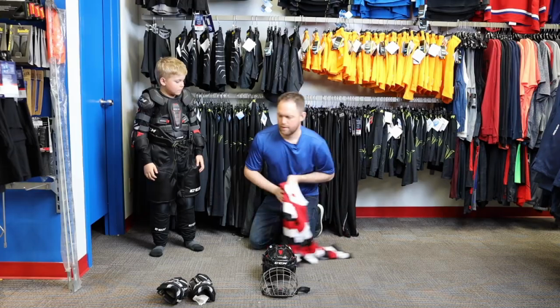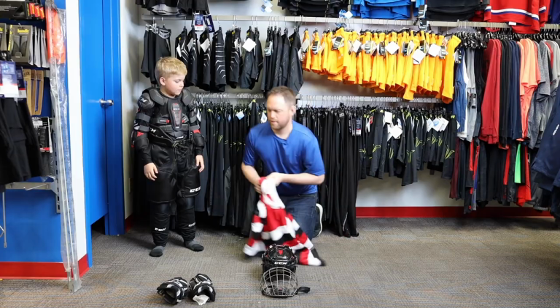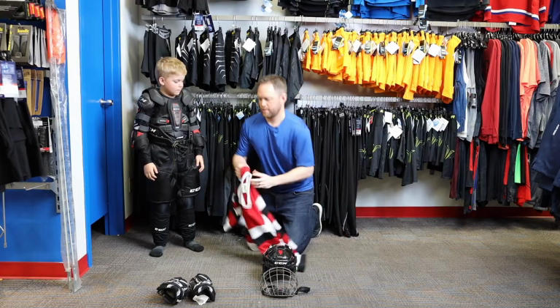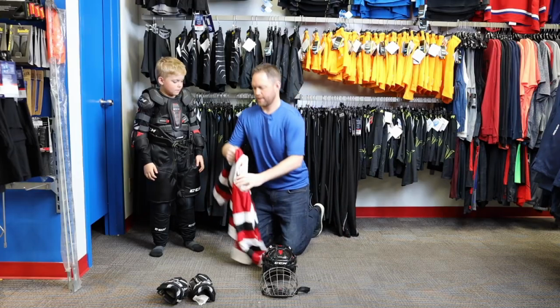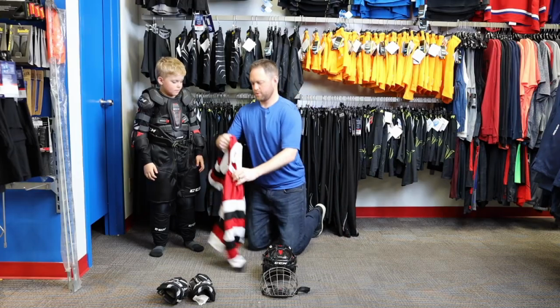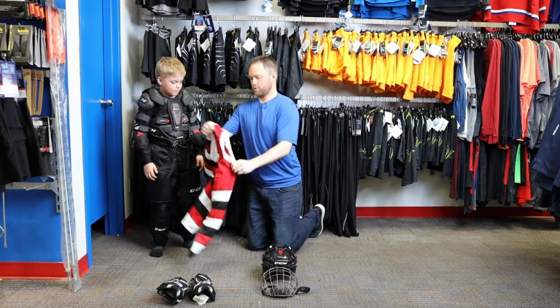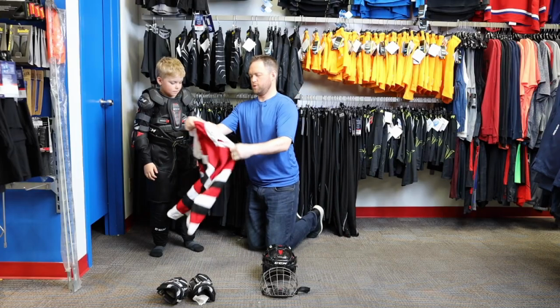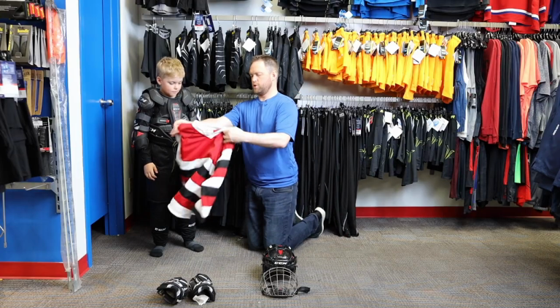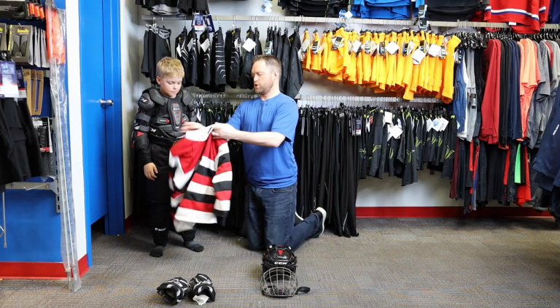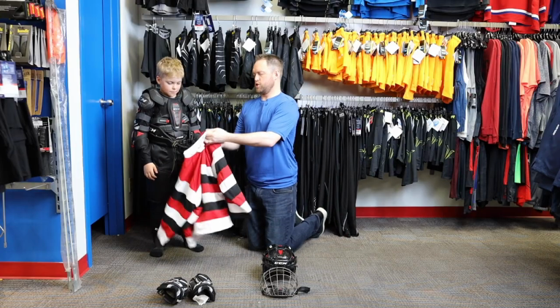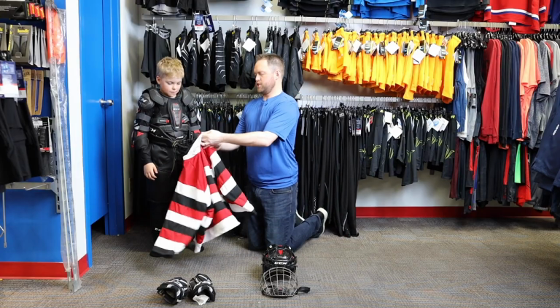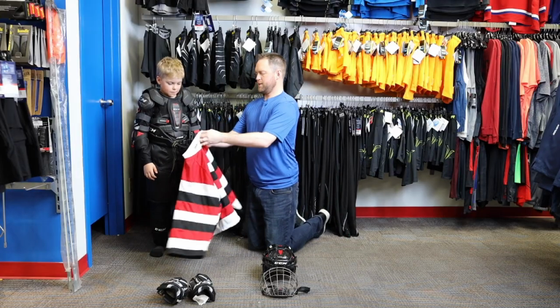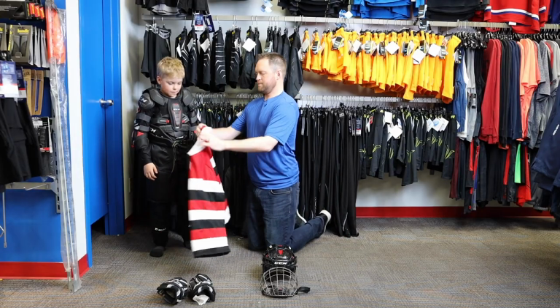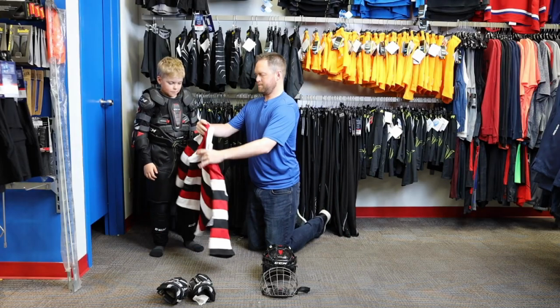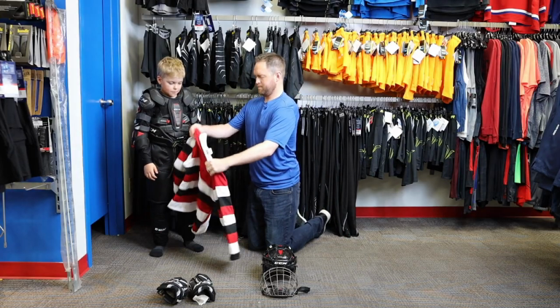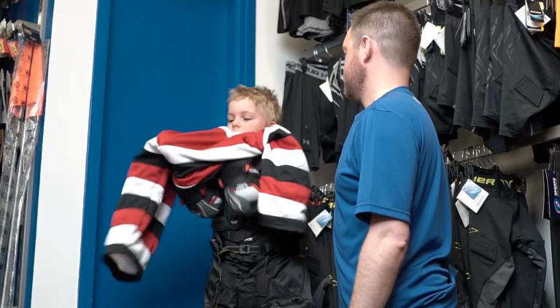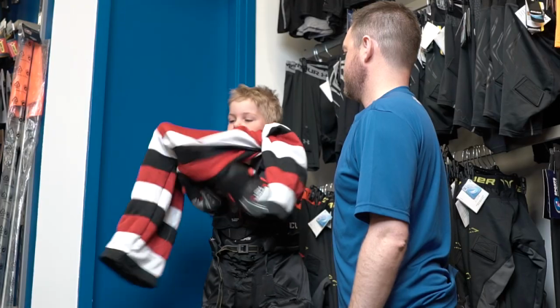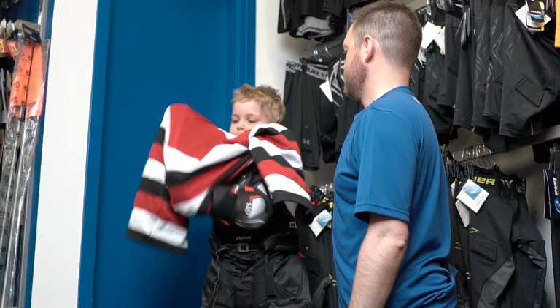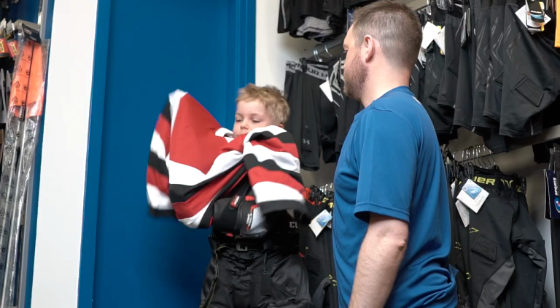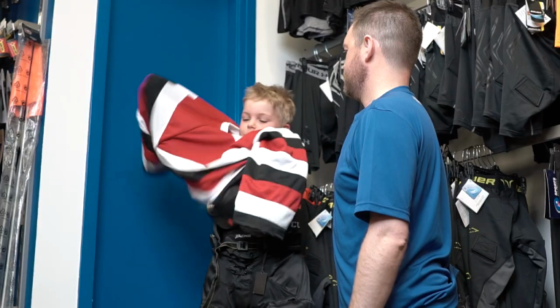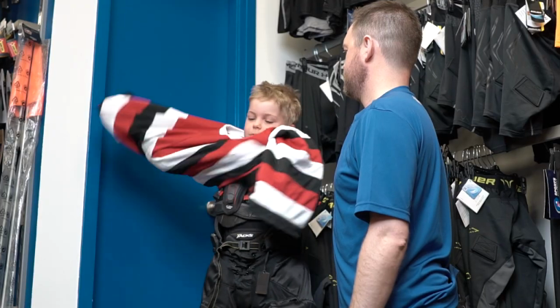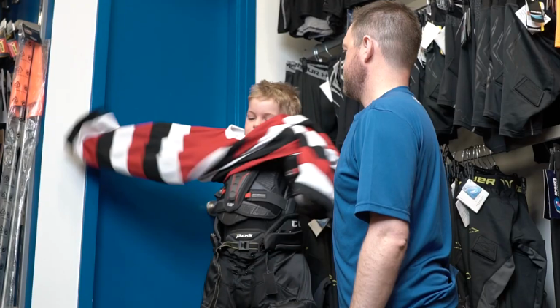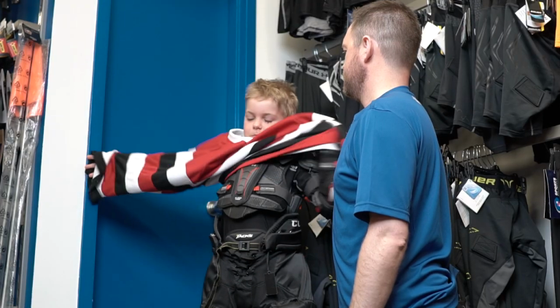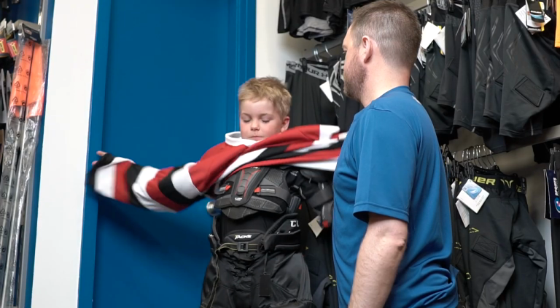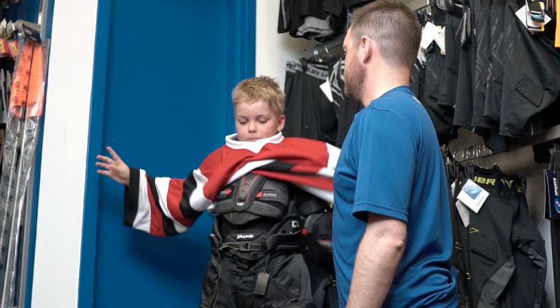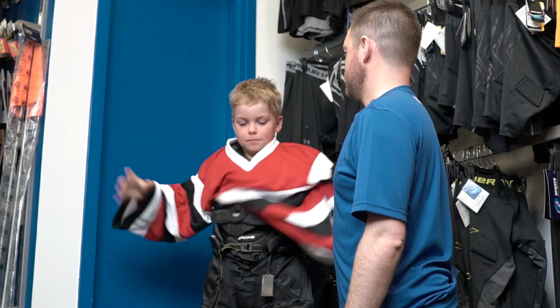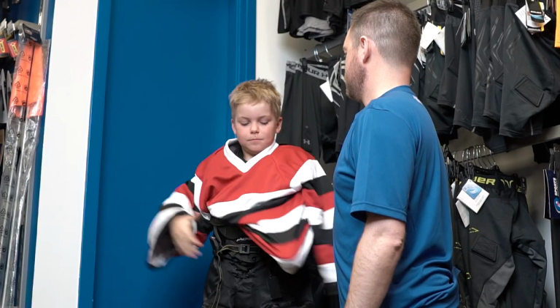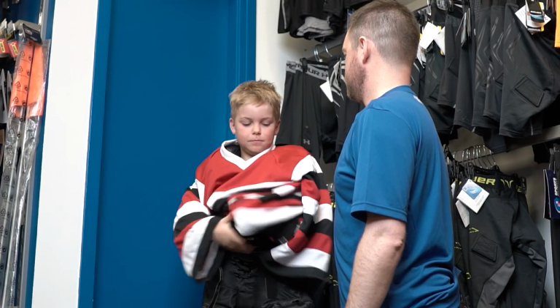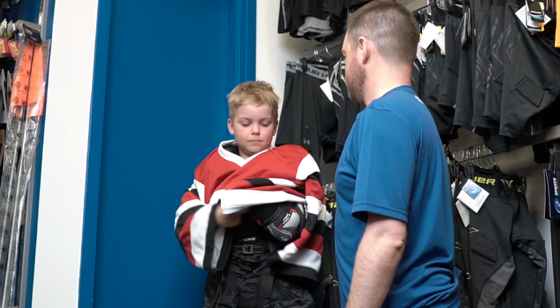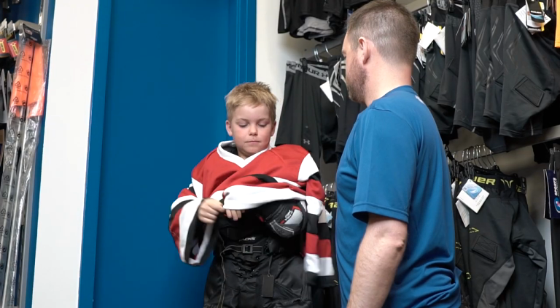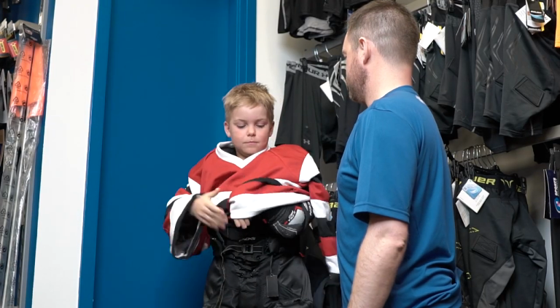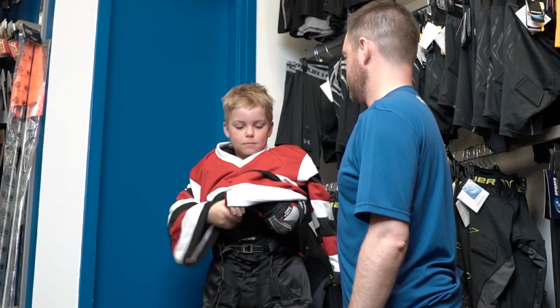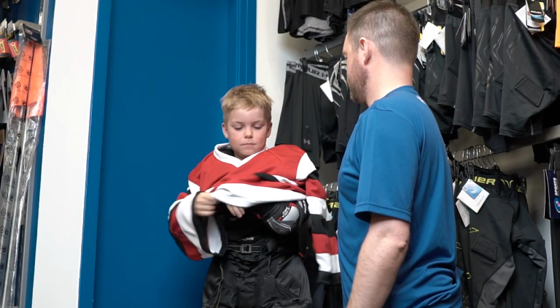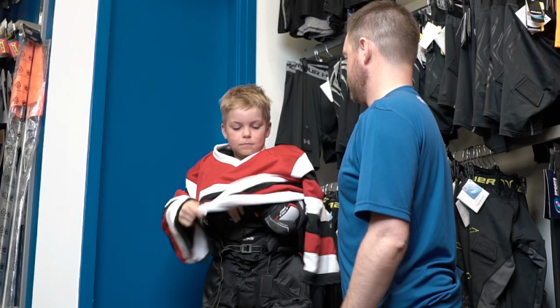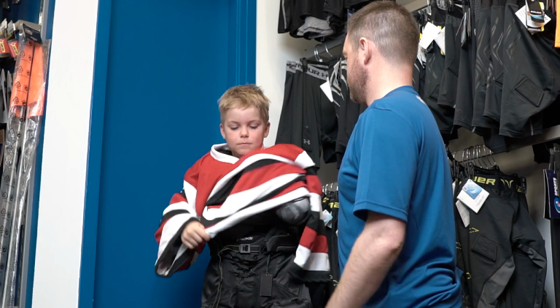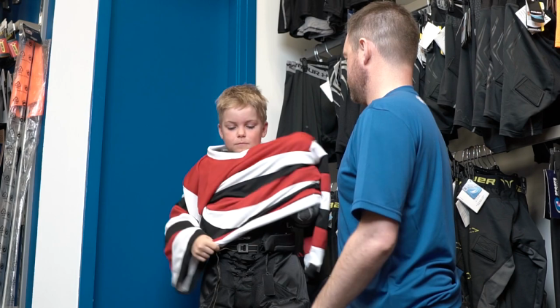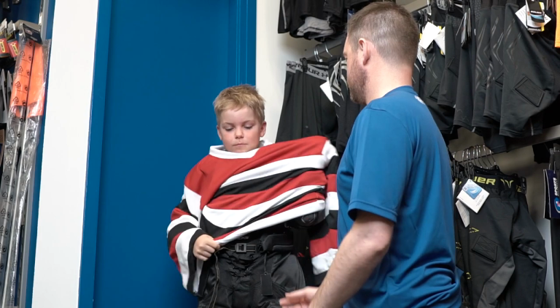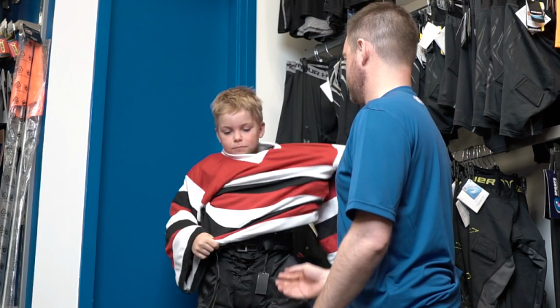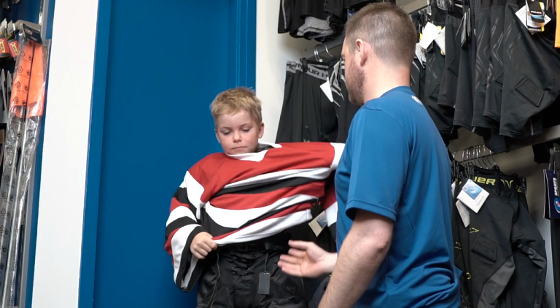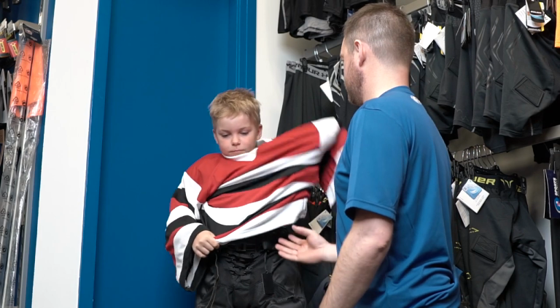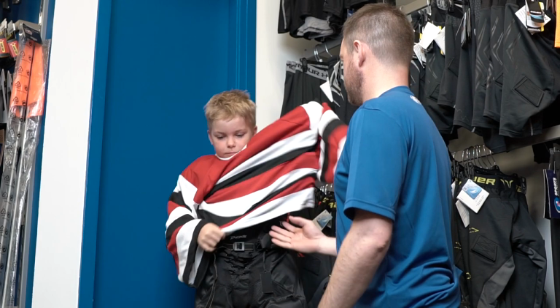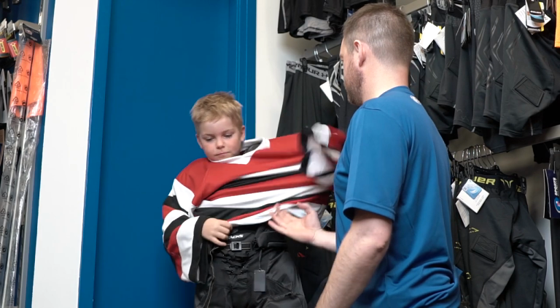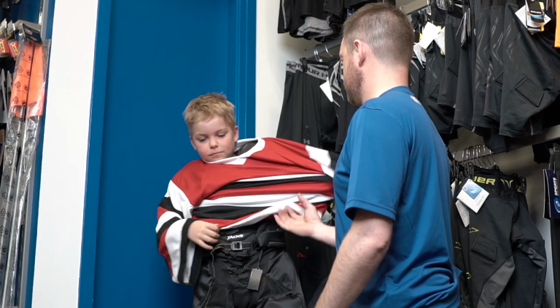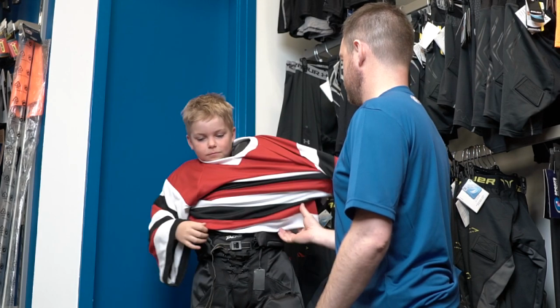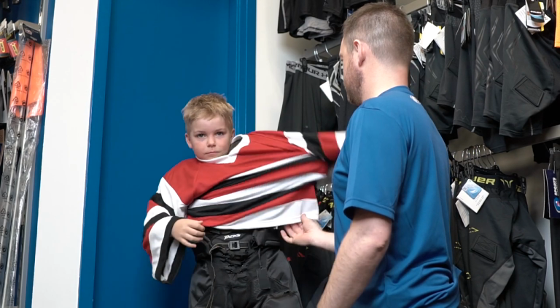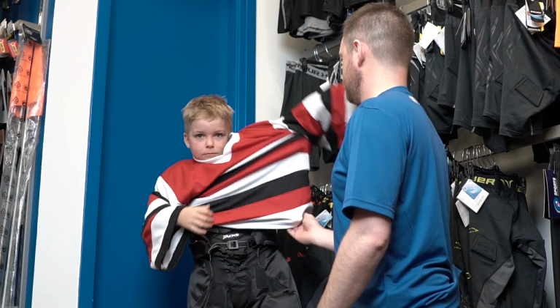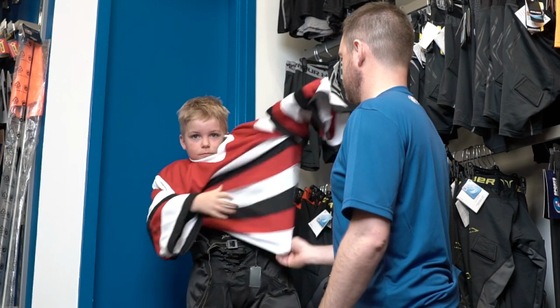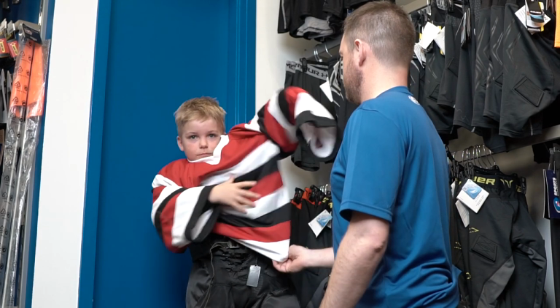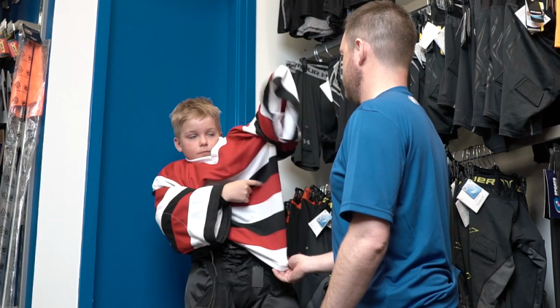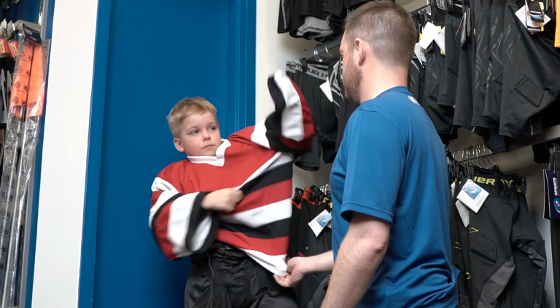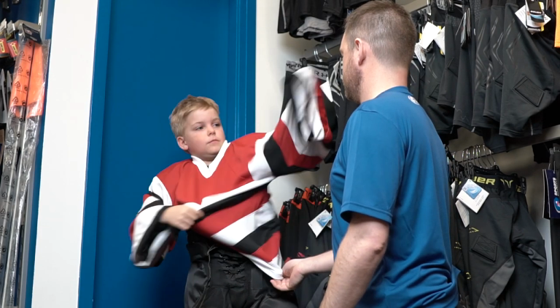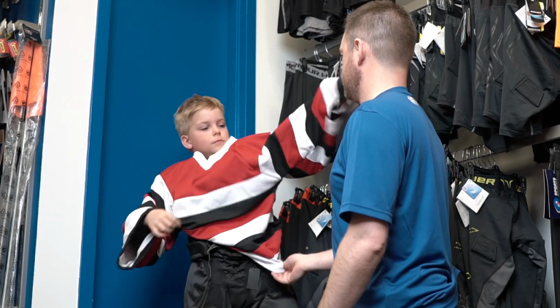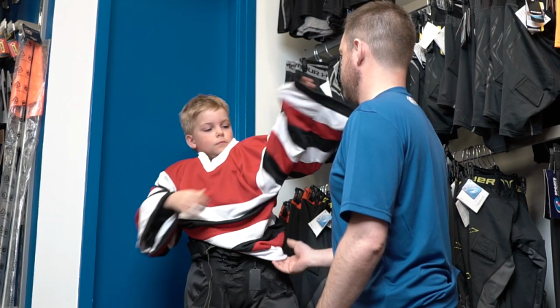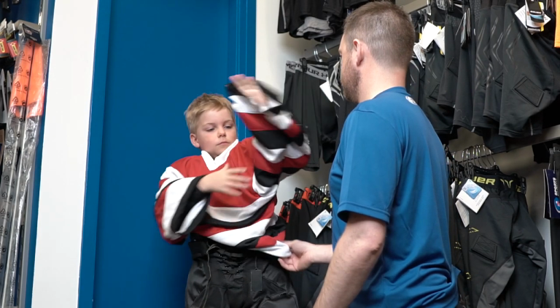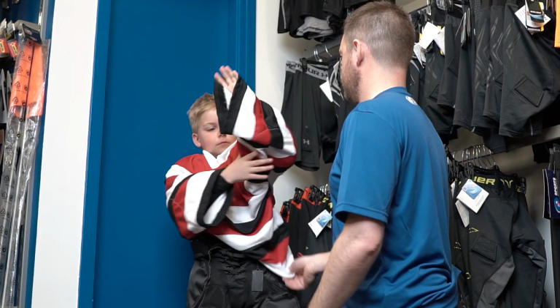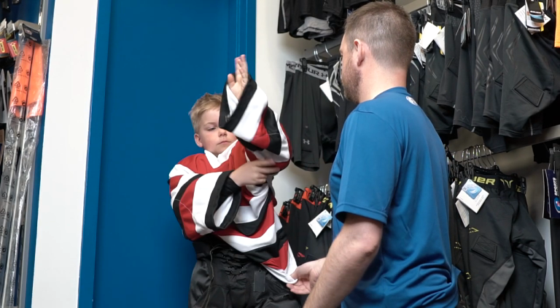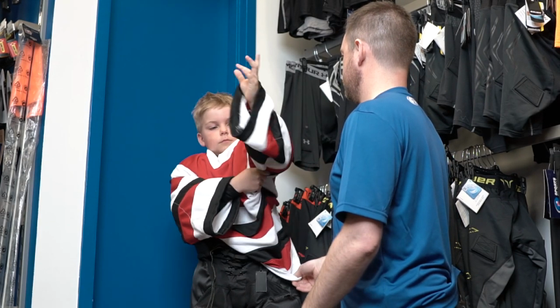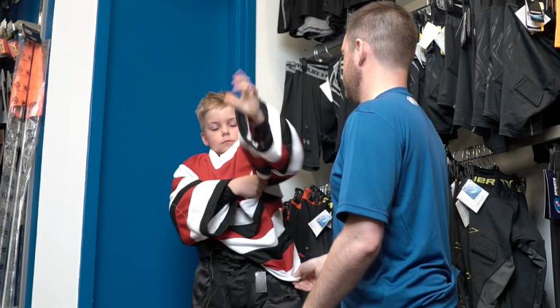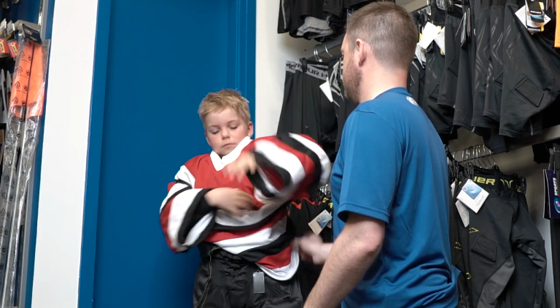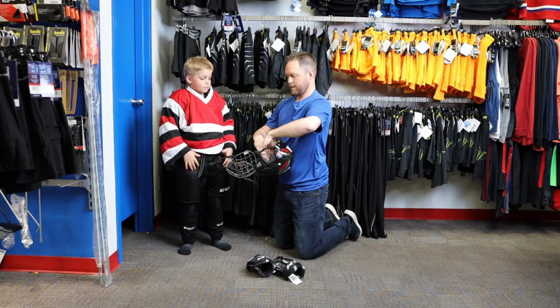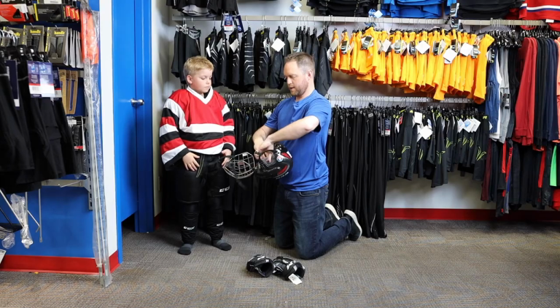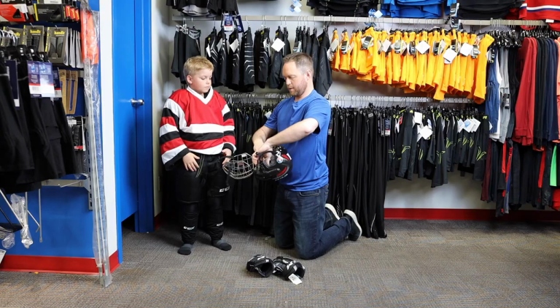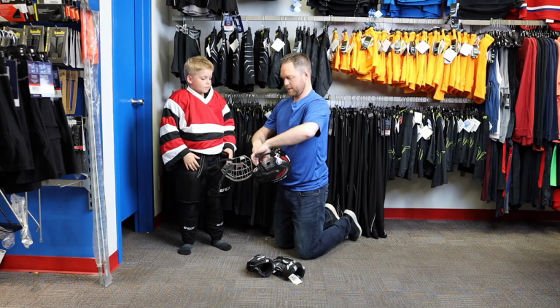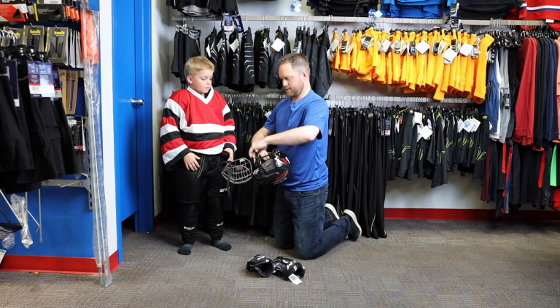Next, we'll do the jersey. Then put on the helmet.